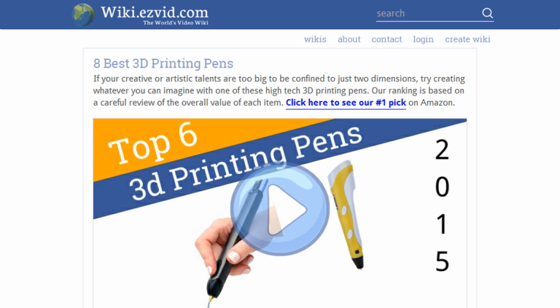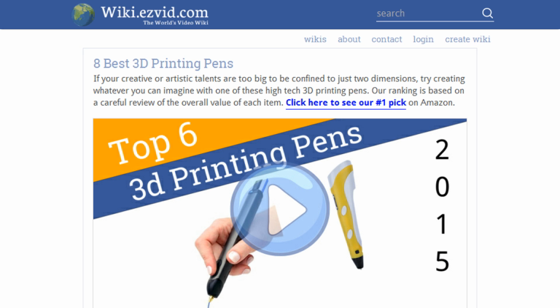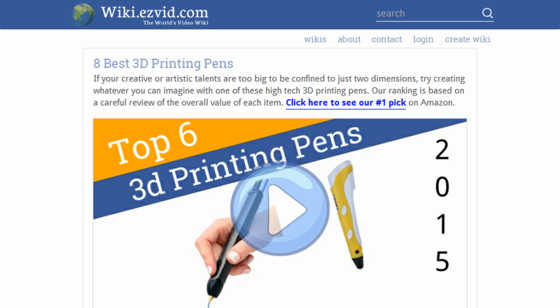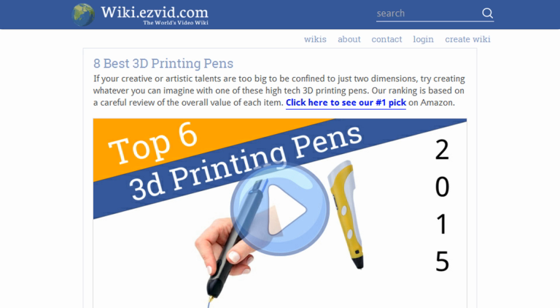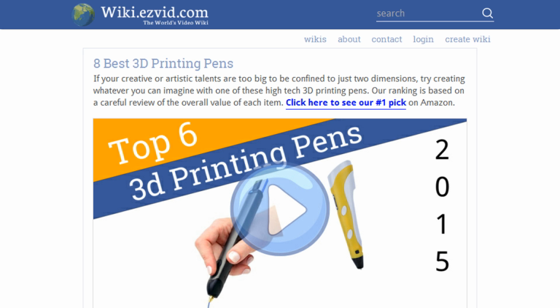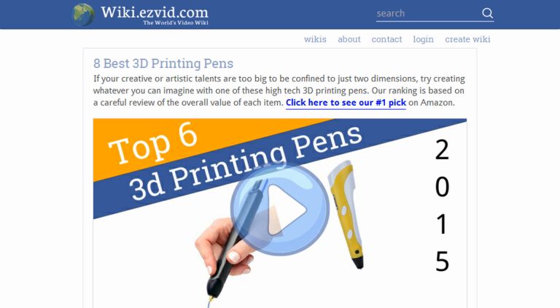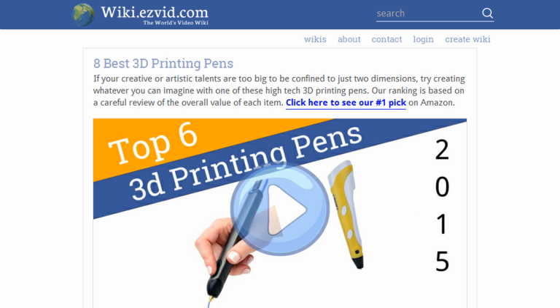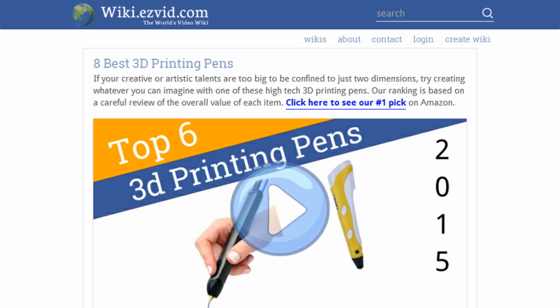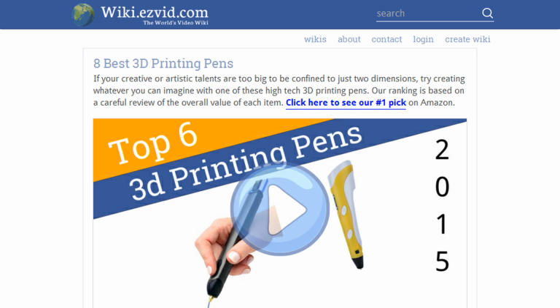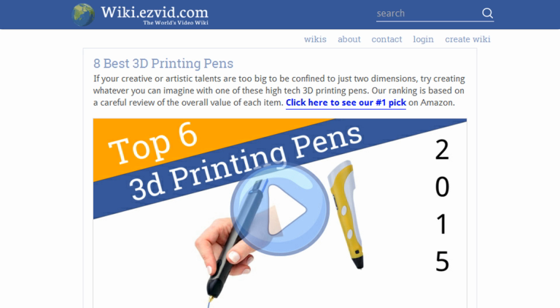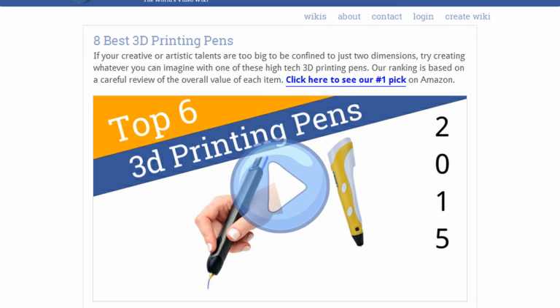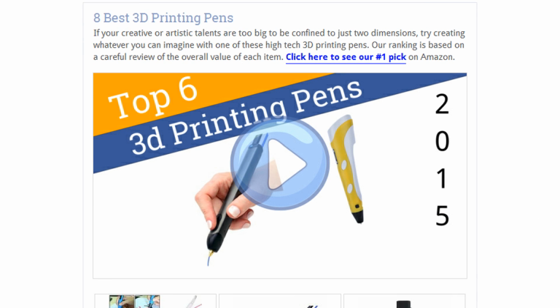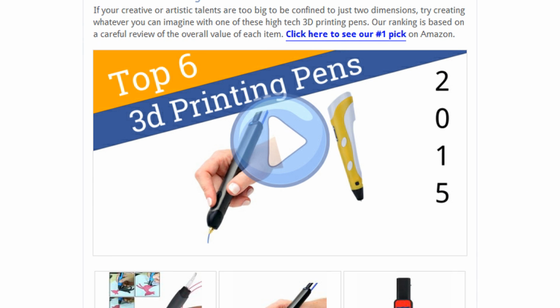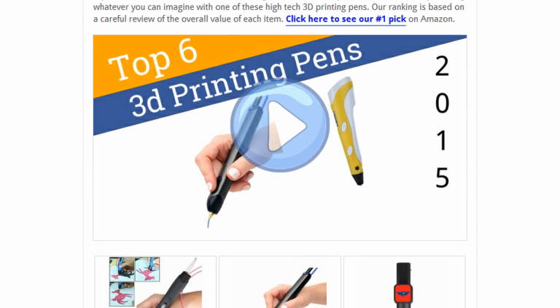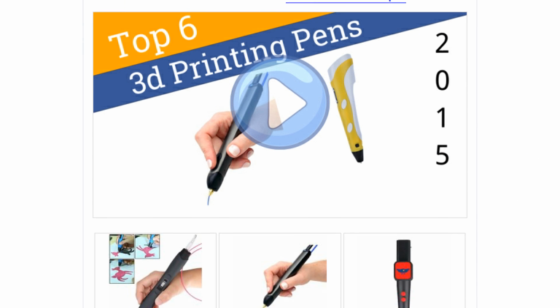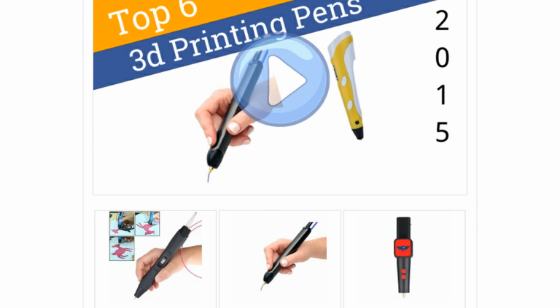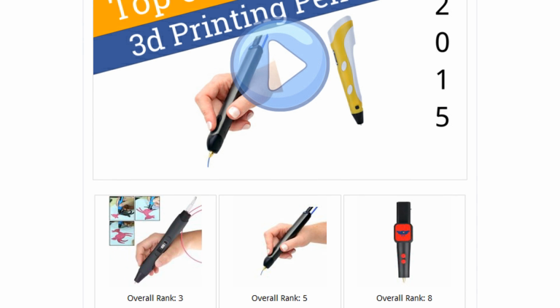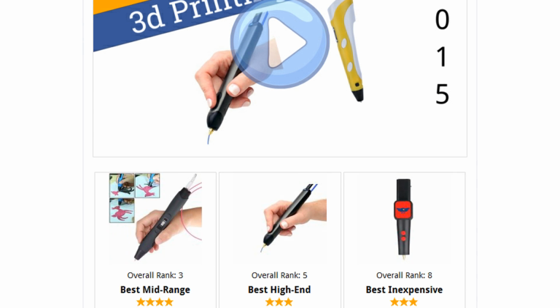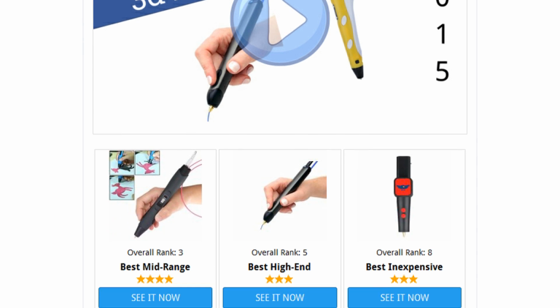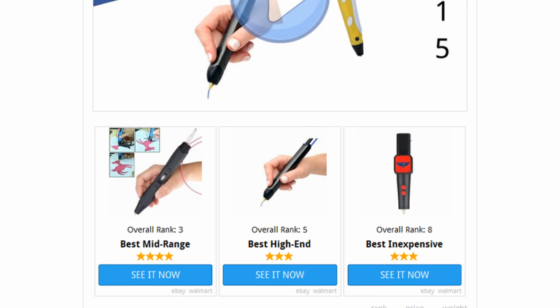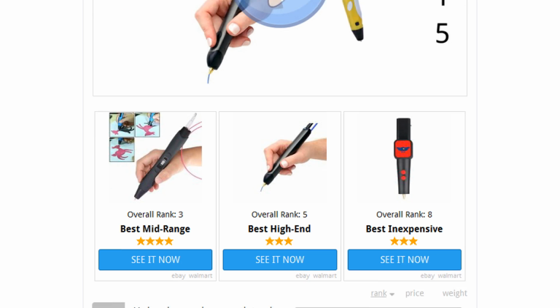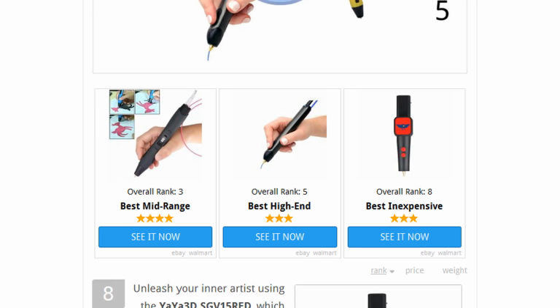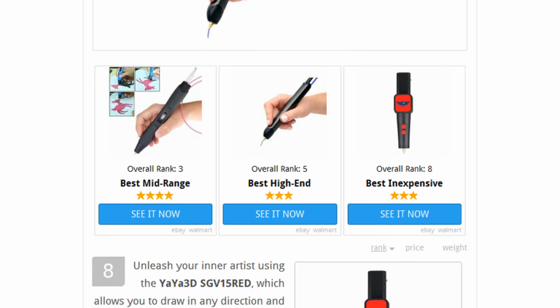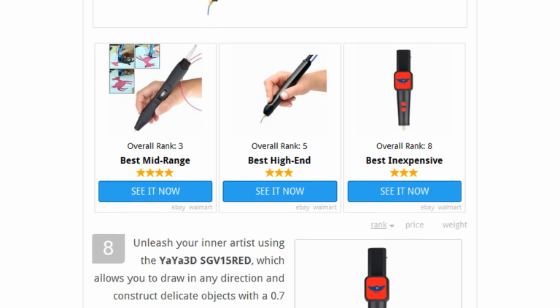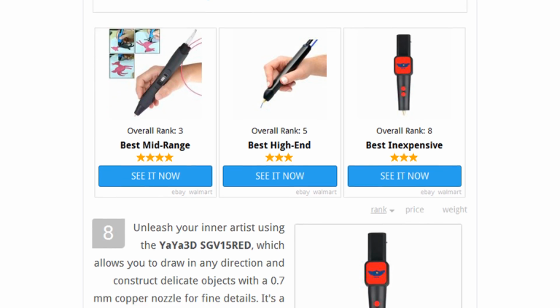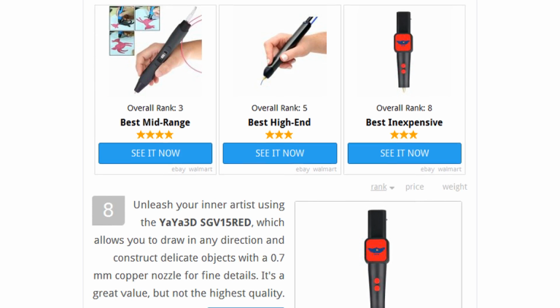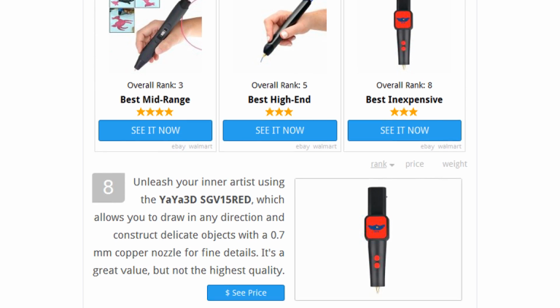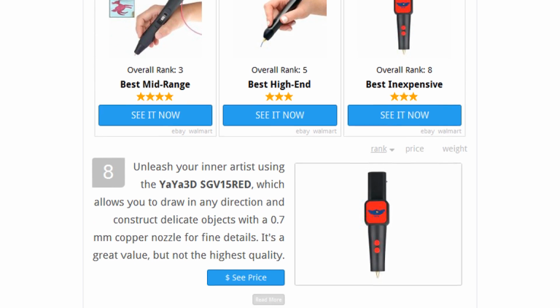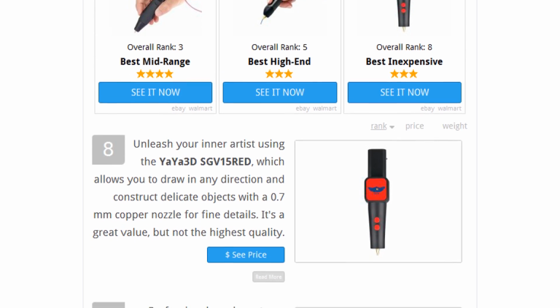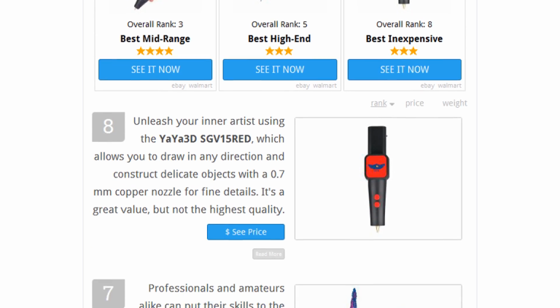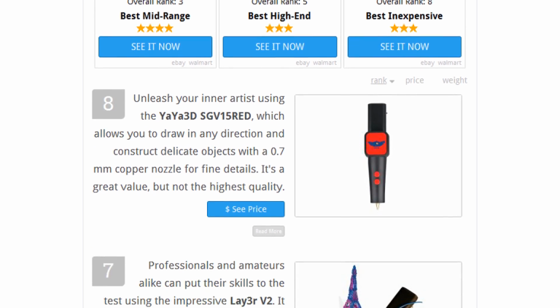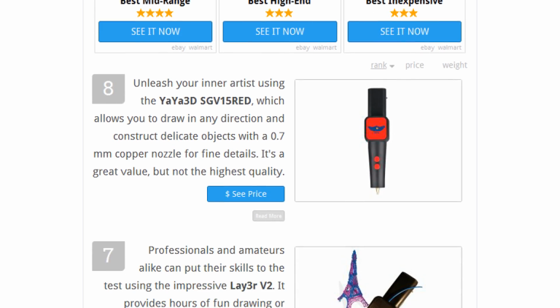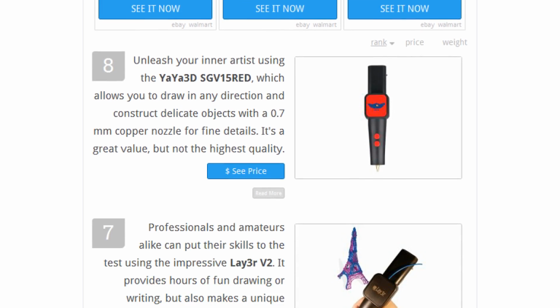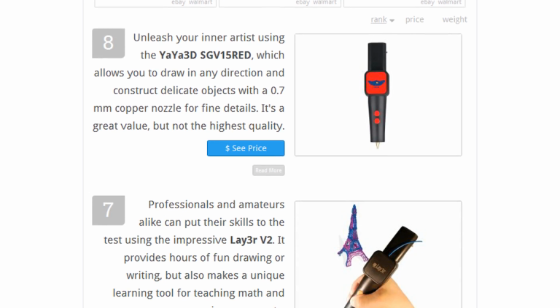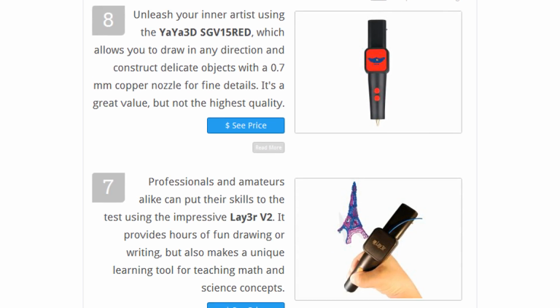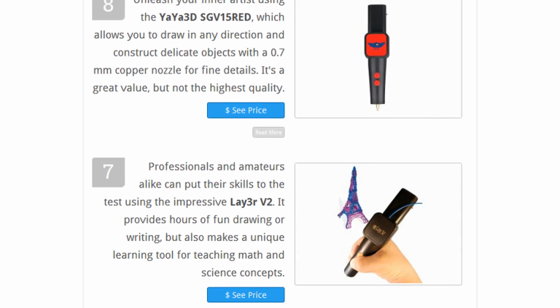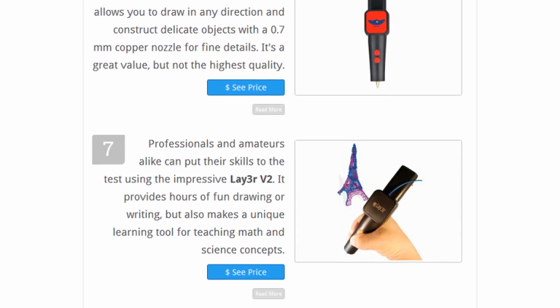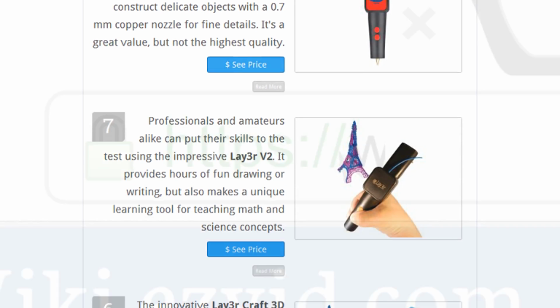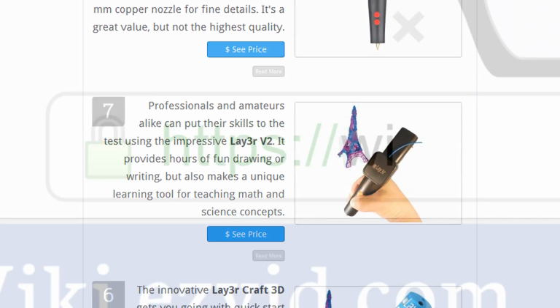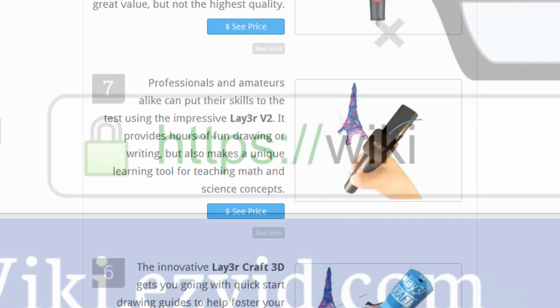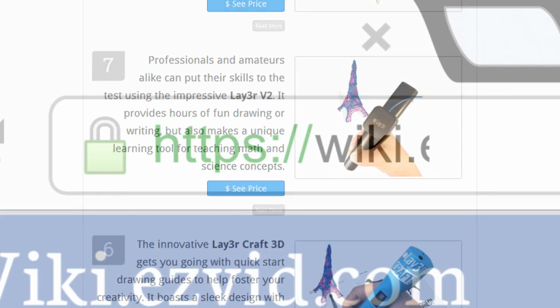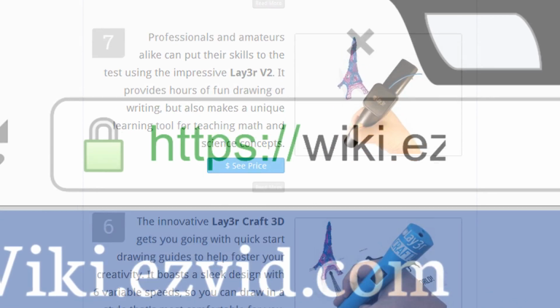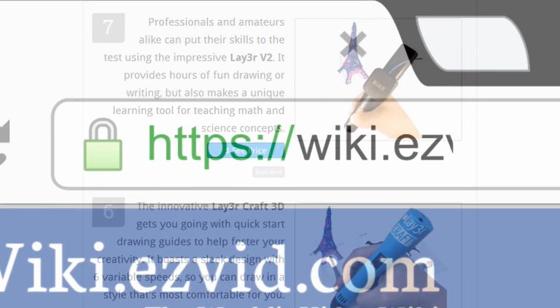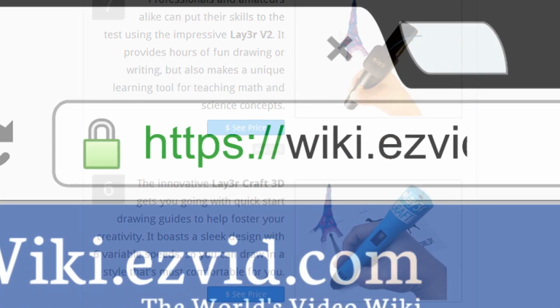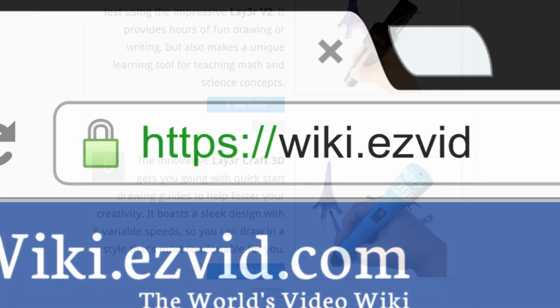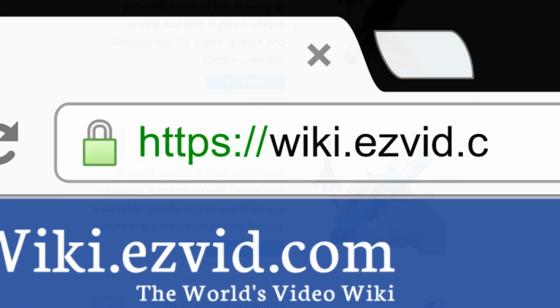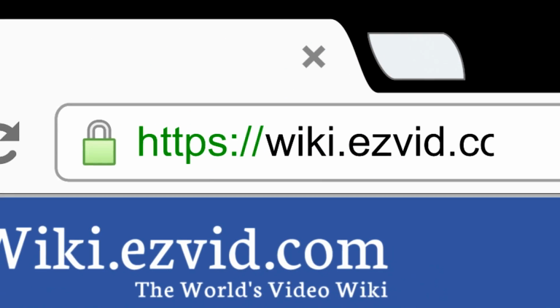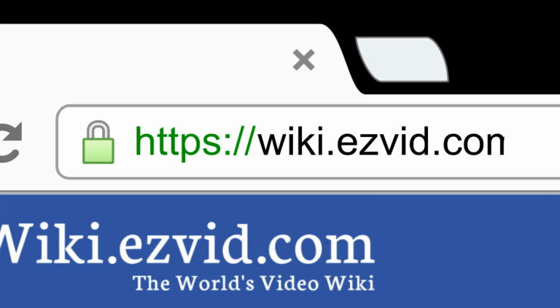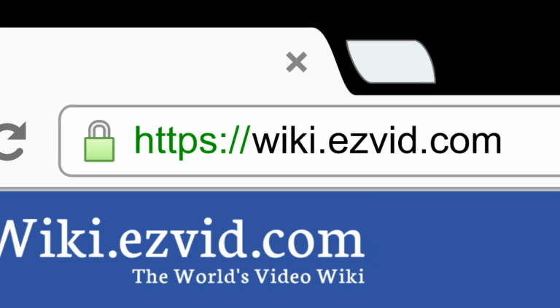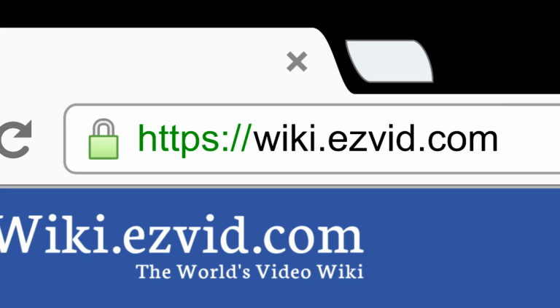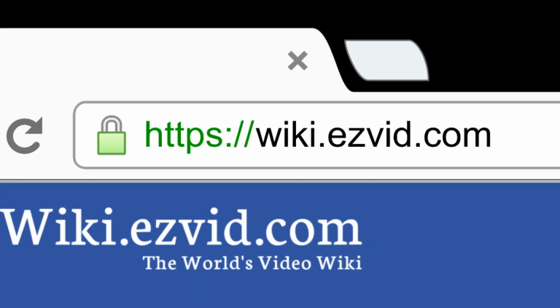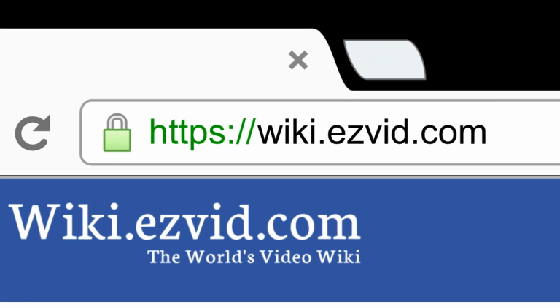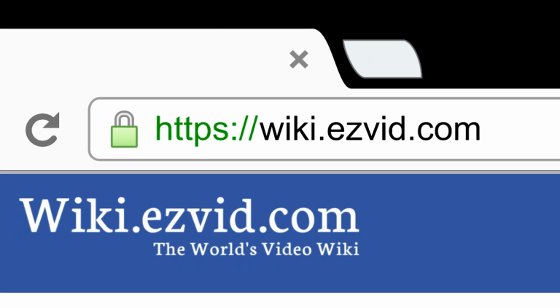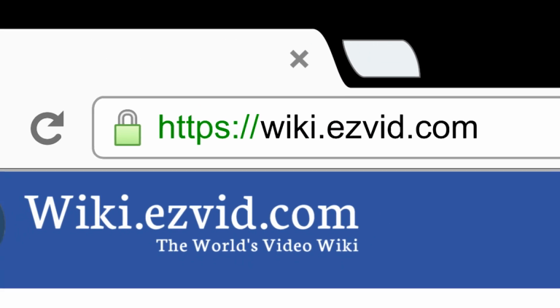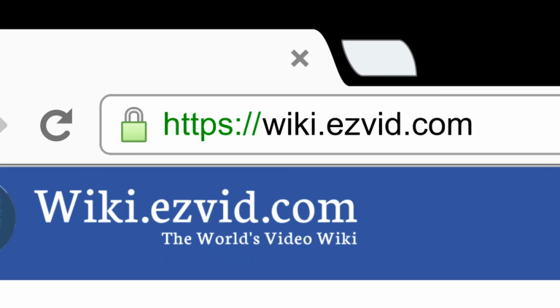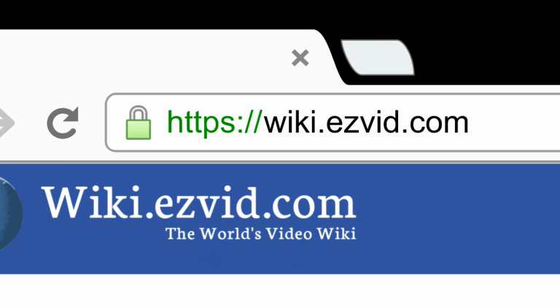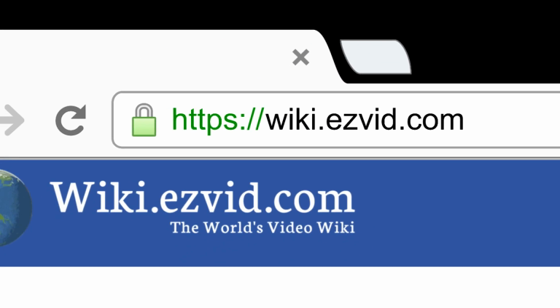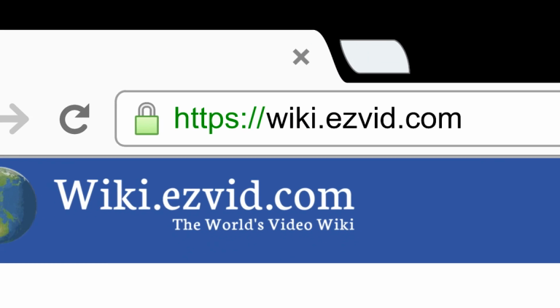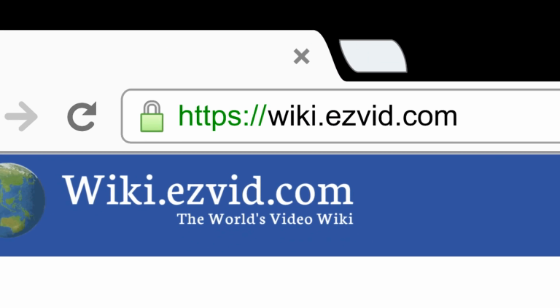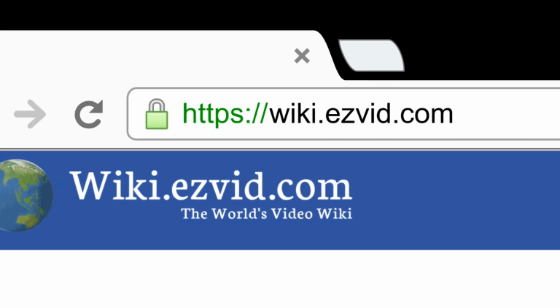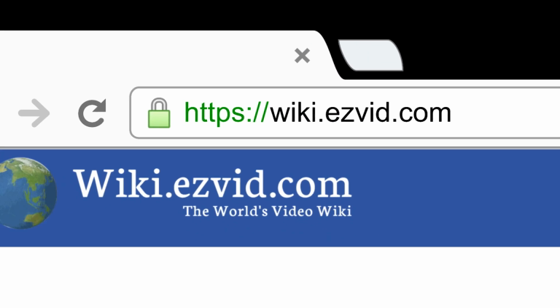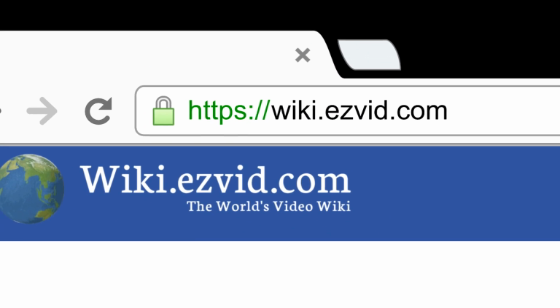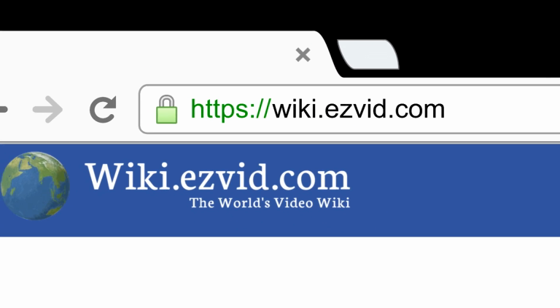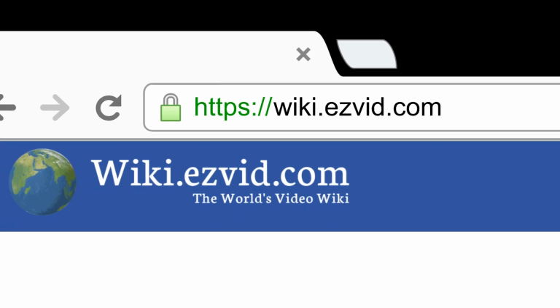To see all this stuff, go to wiki.easyvid.com and search for 3D printing pens, or click beneath this video.